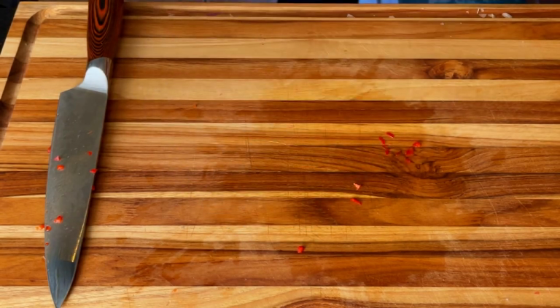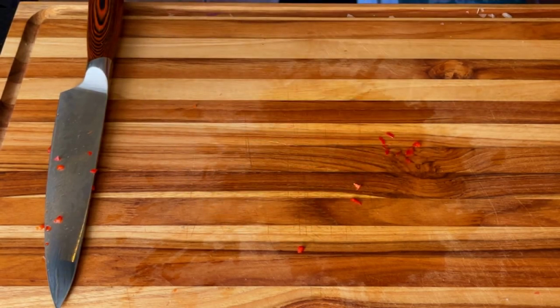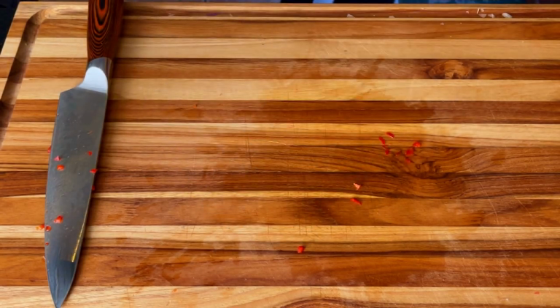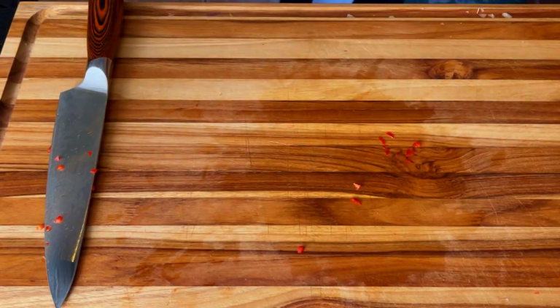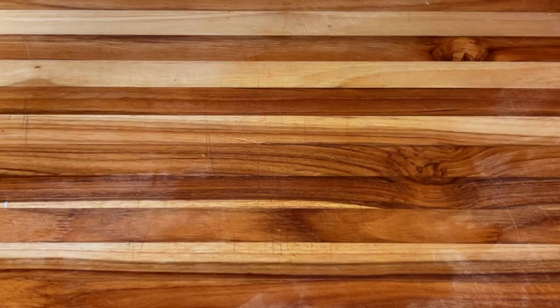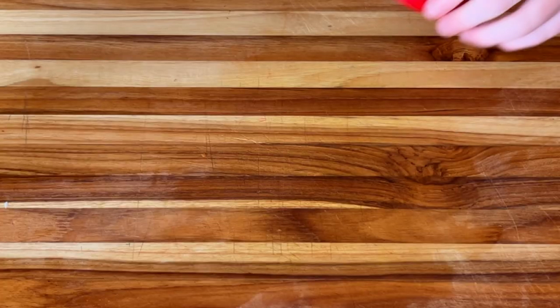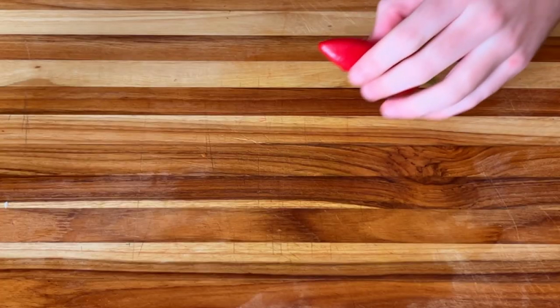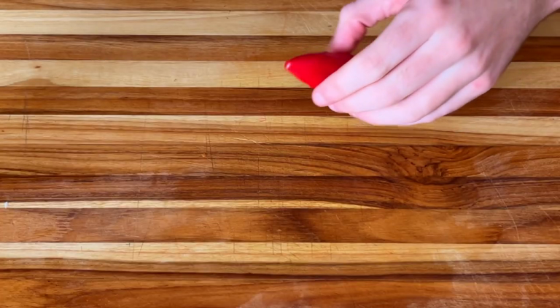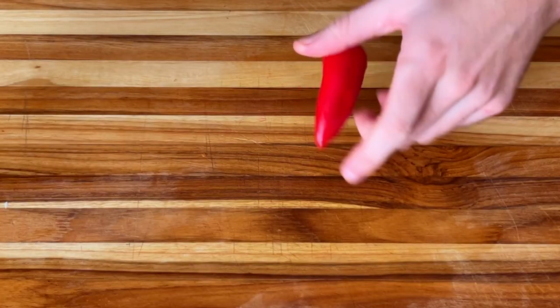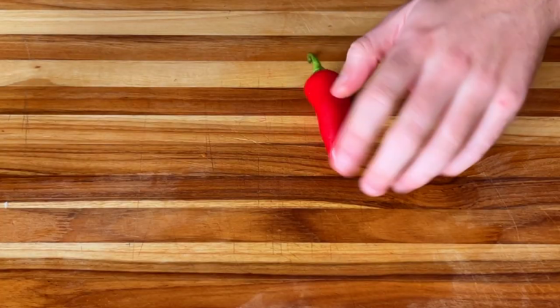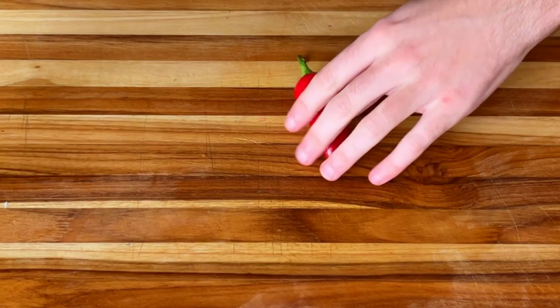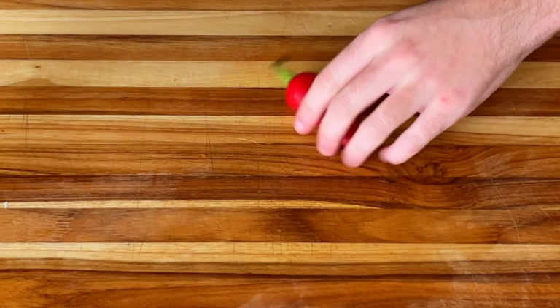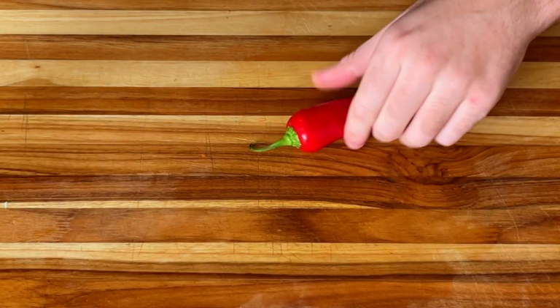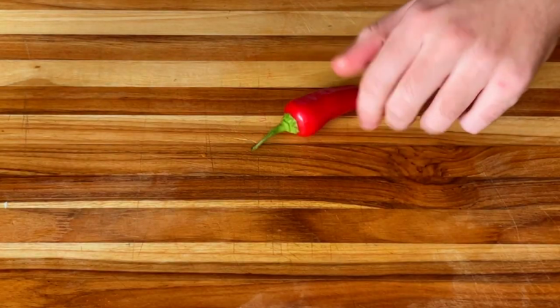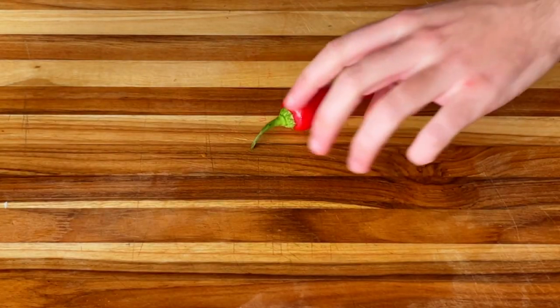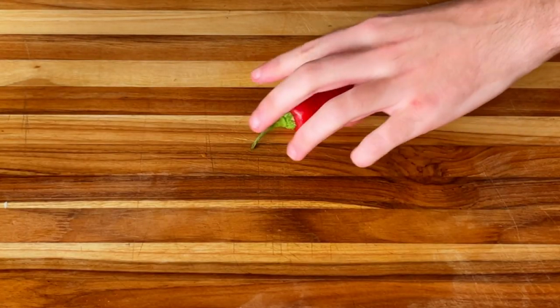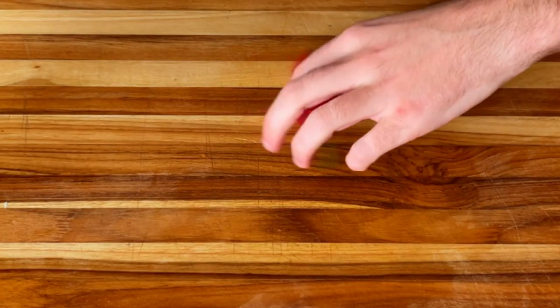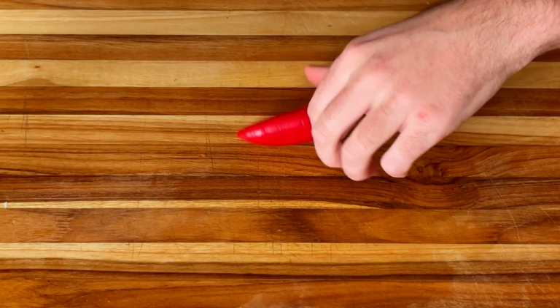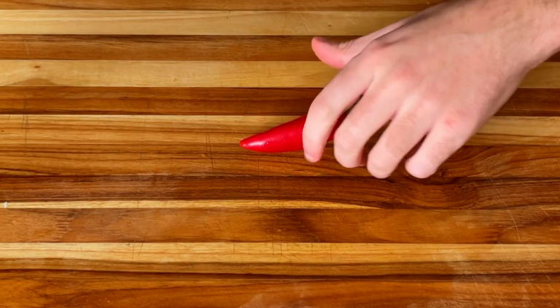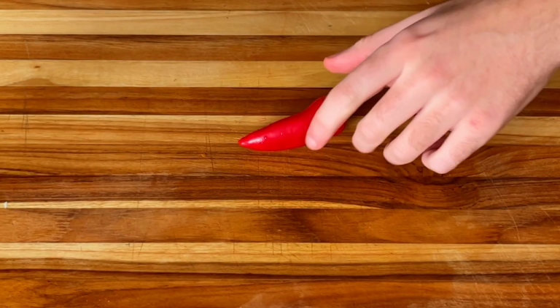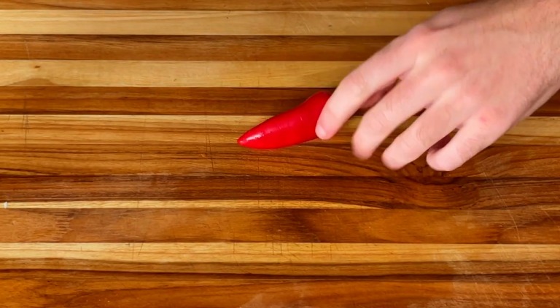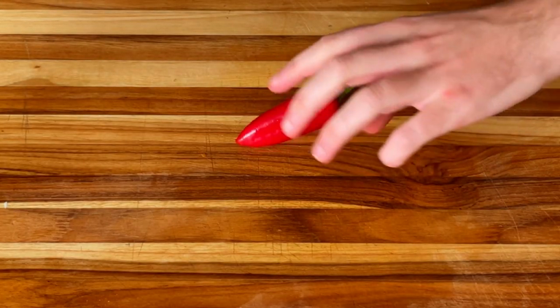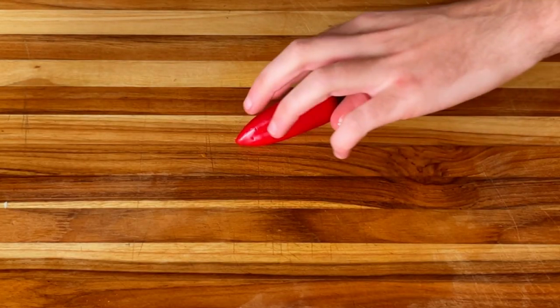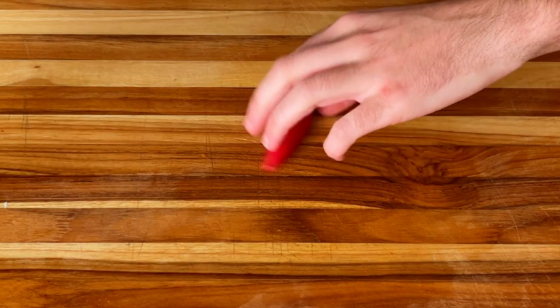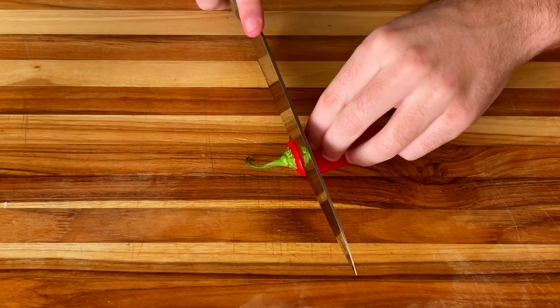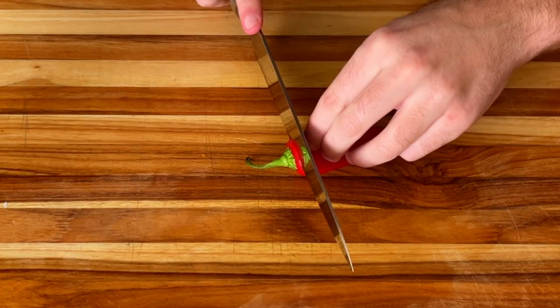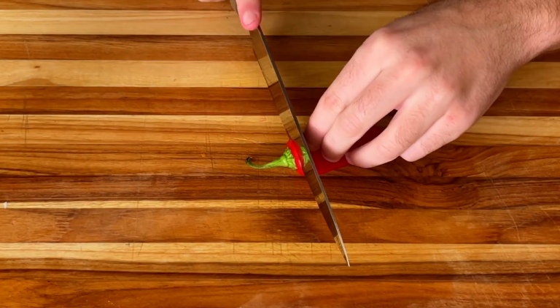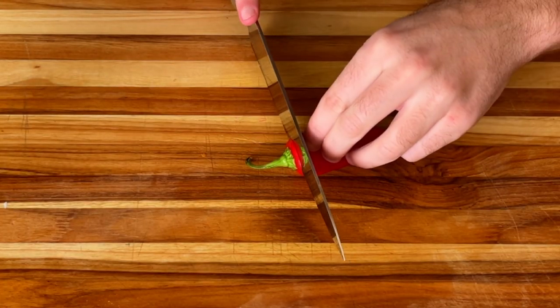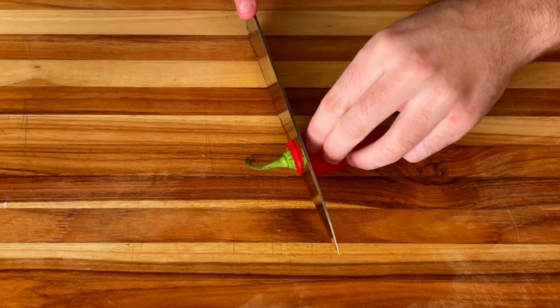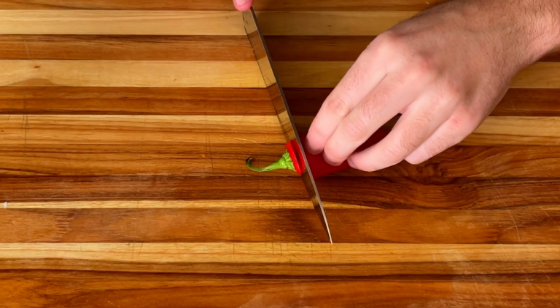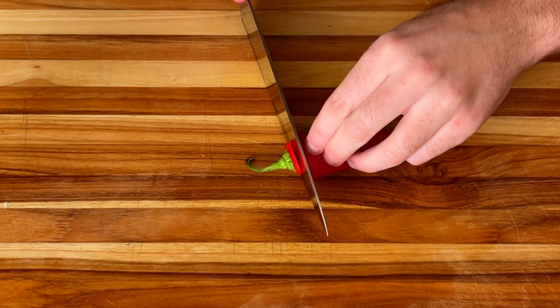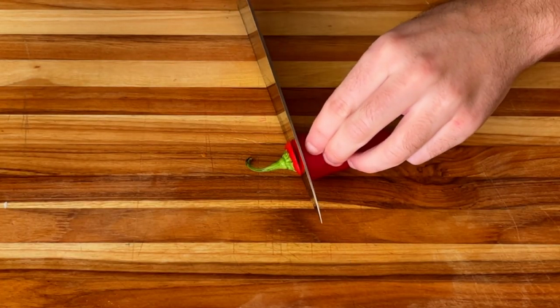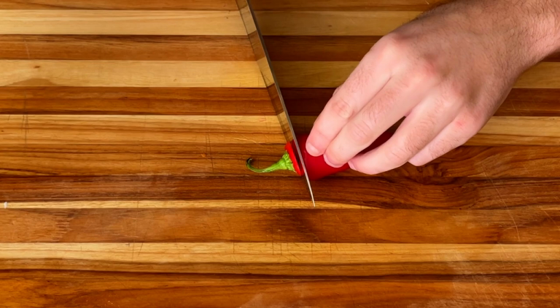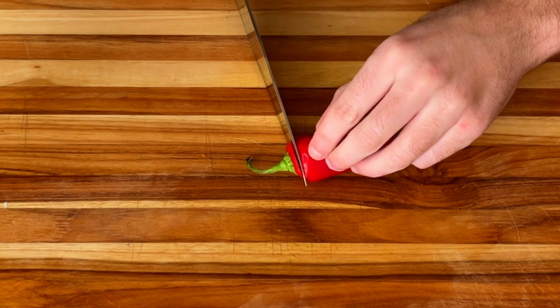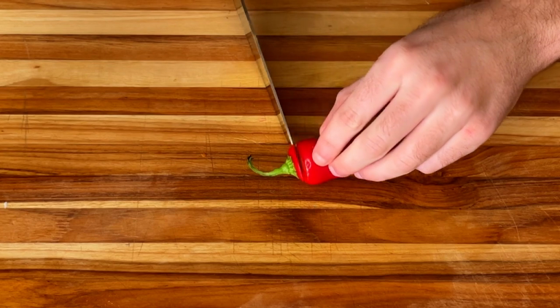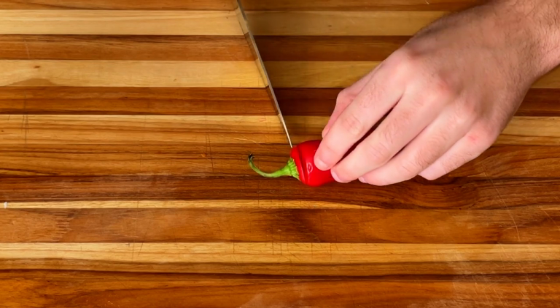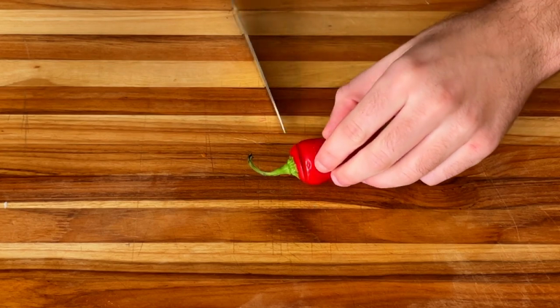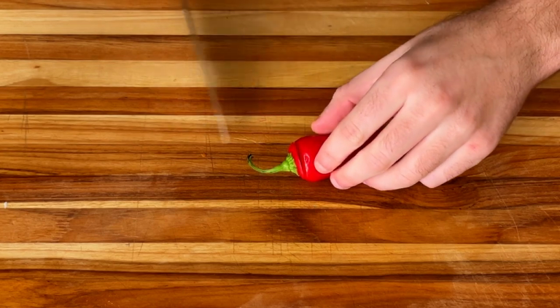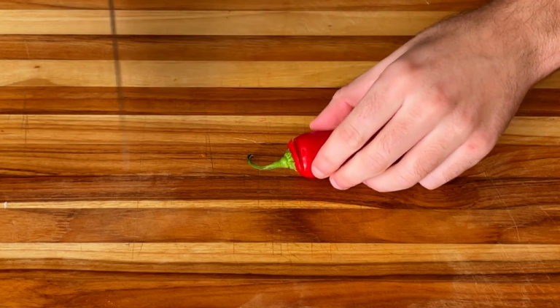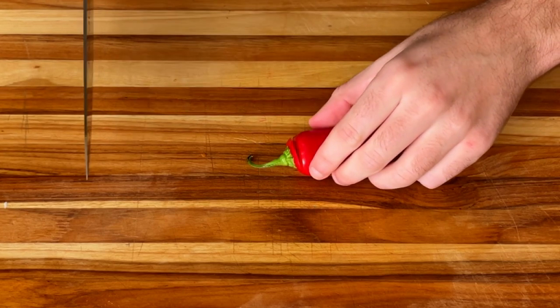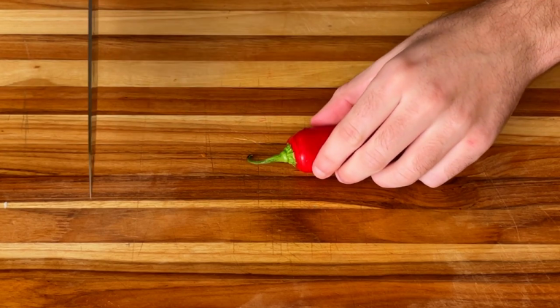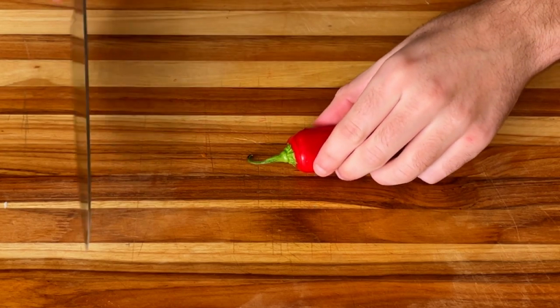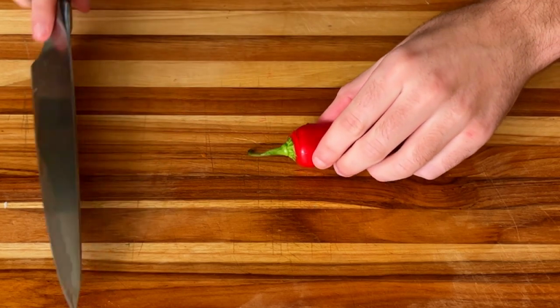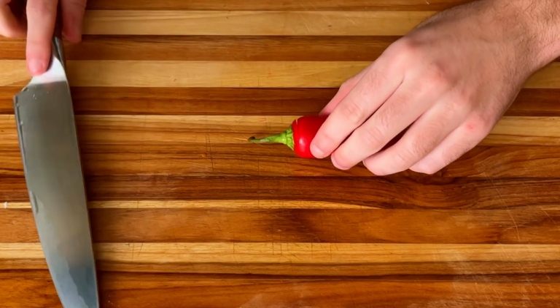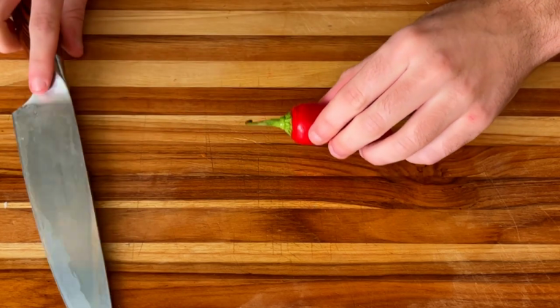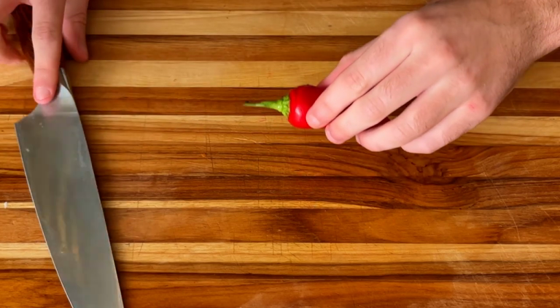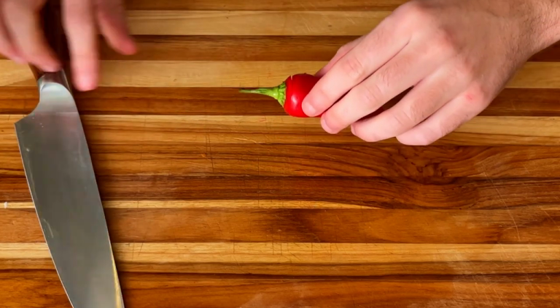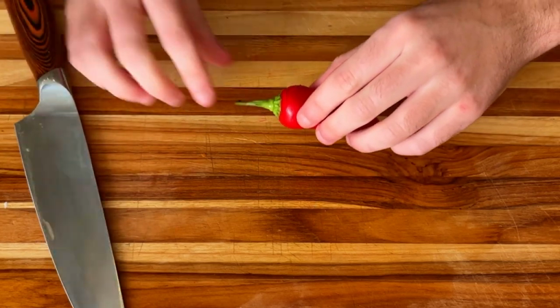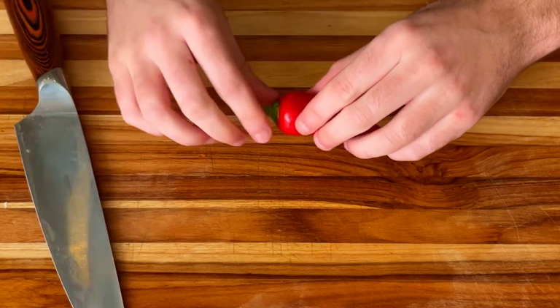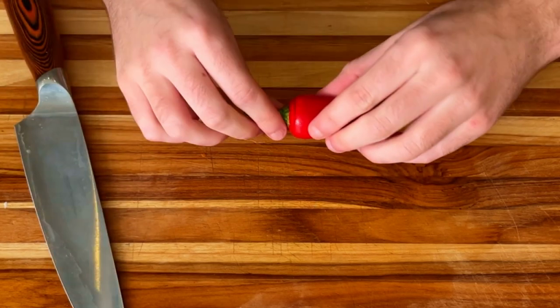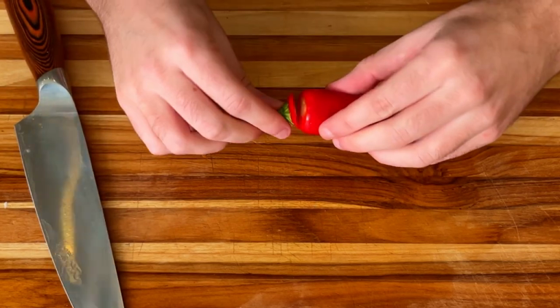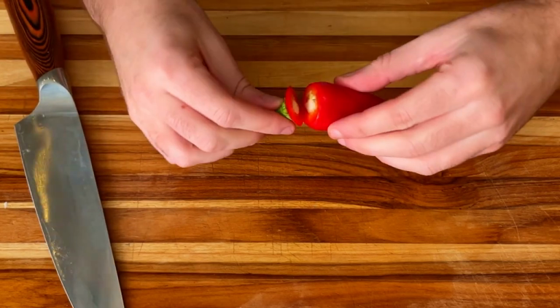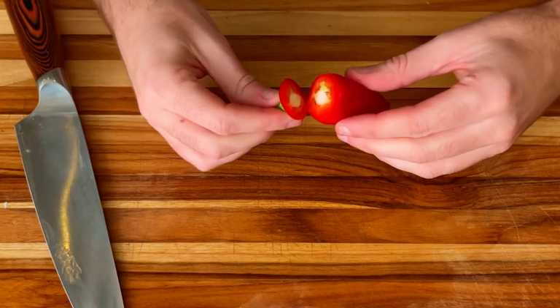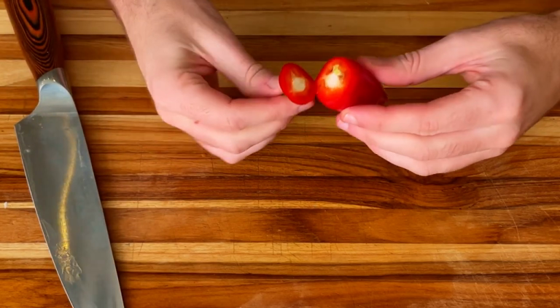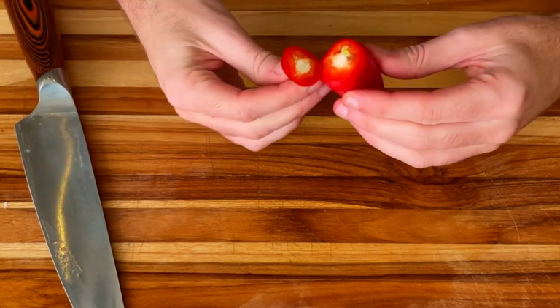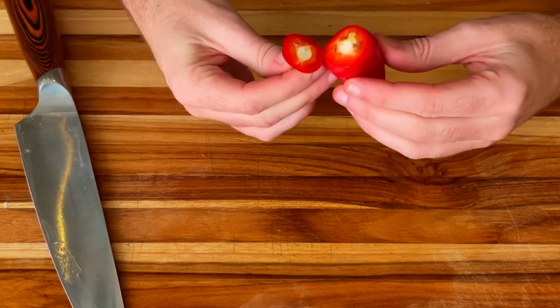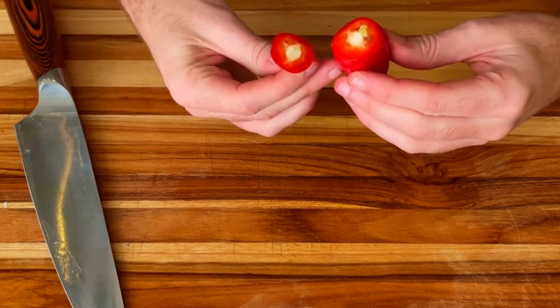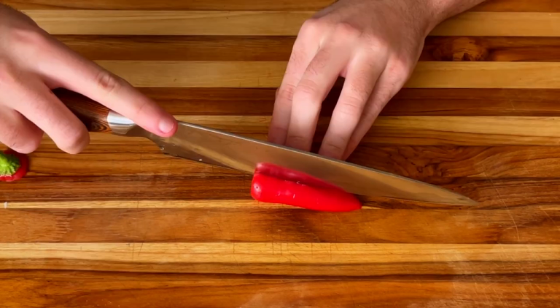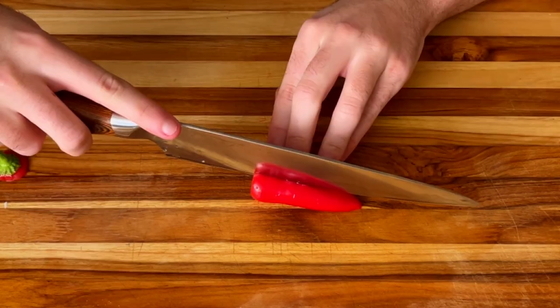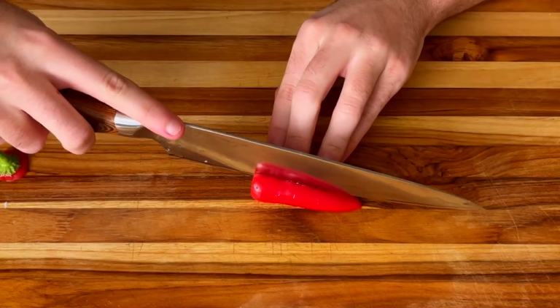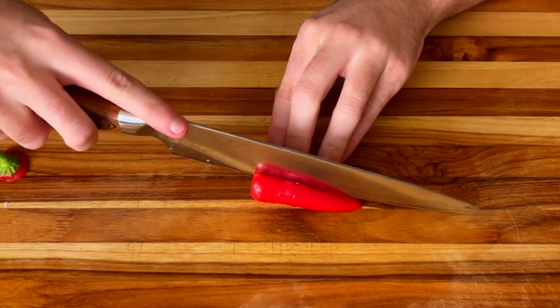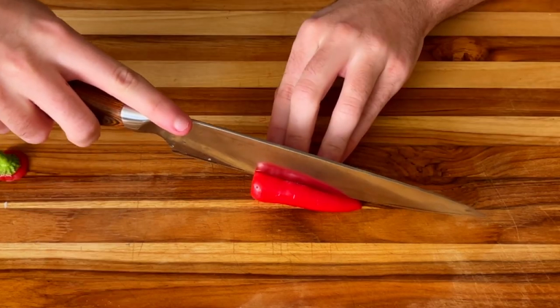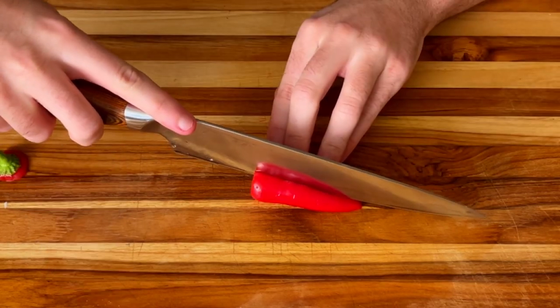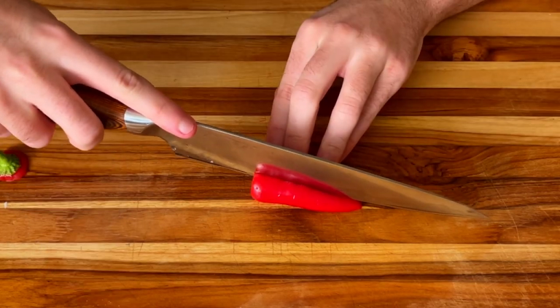Next we will begin slicing and deseeding our chili pepper. Be careful not to touch your eyes while handling this bad boy, because it was surprisingly pretty hot.